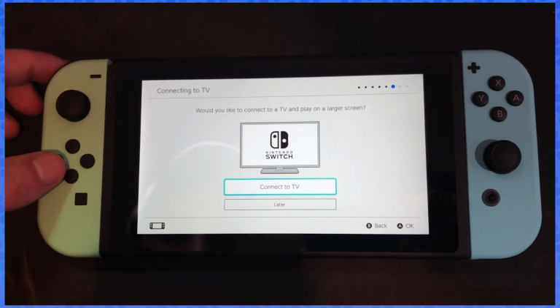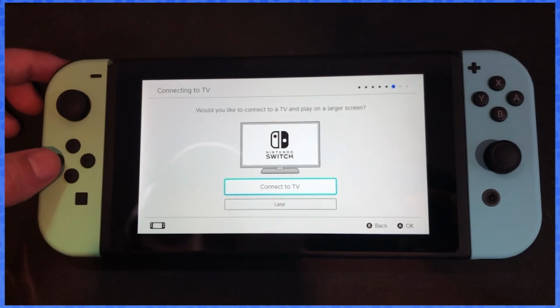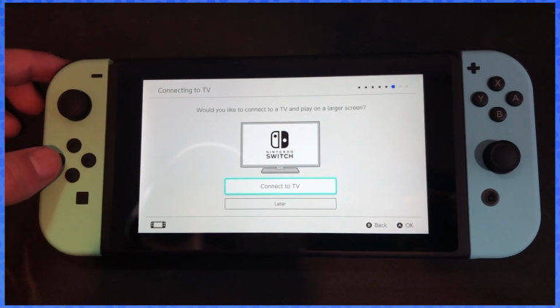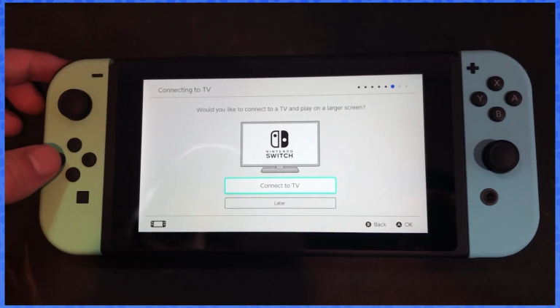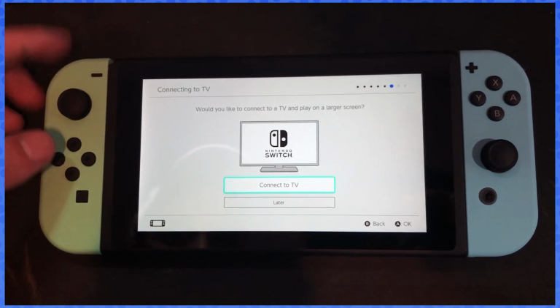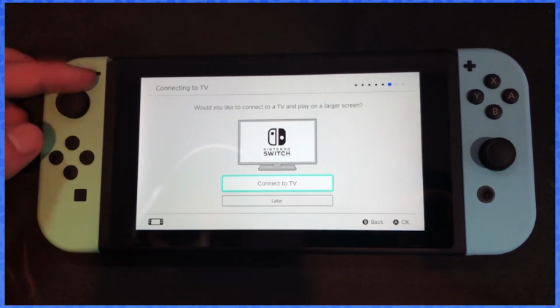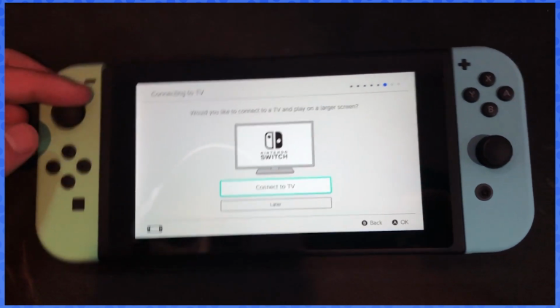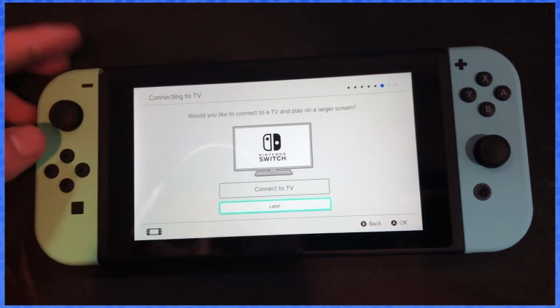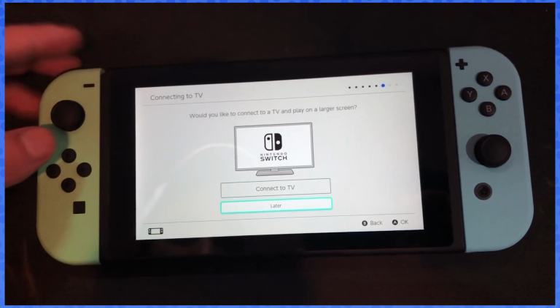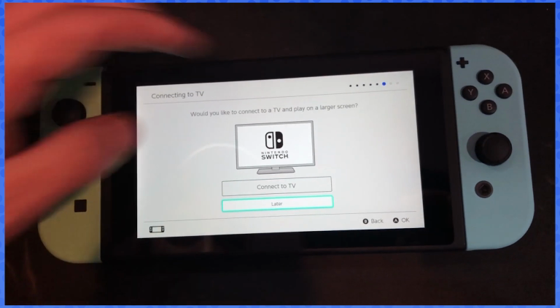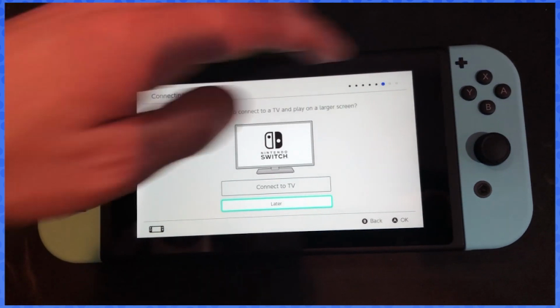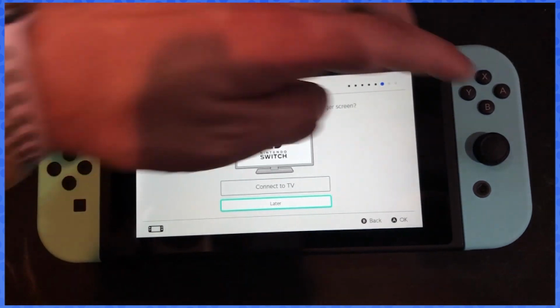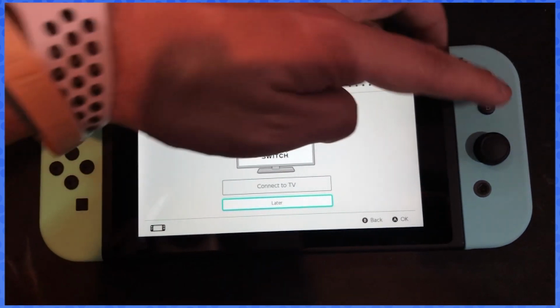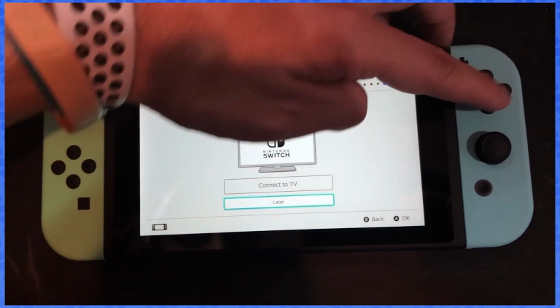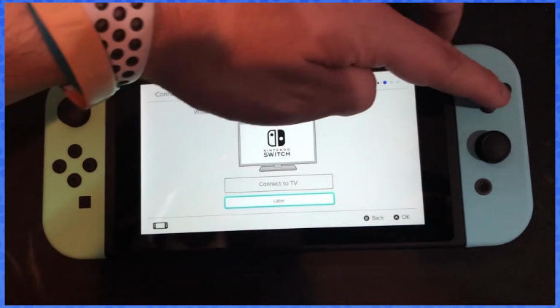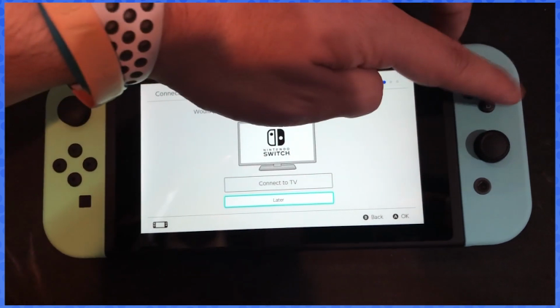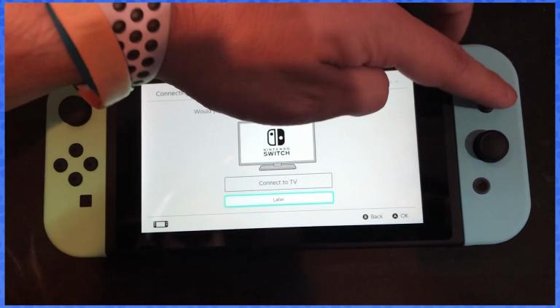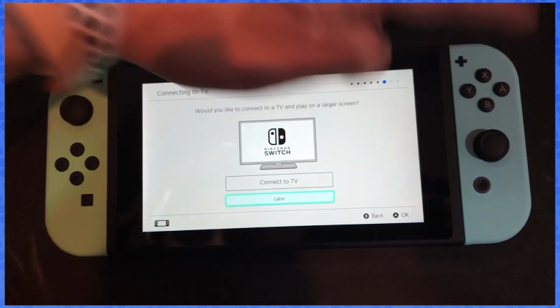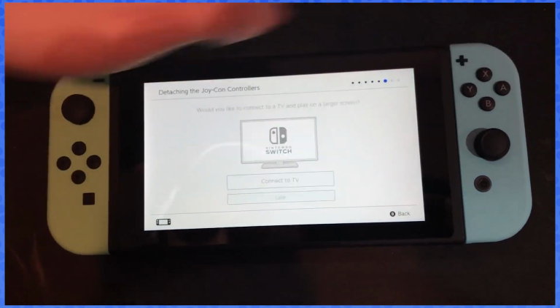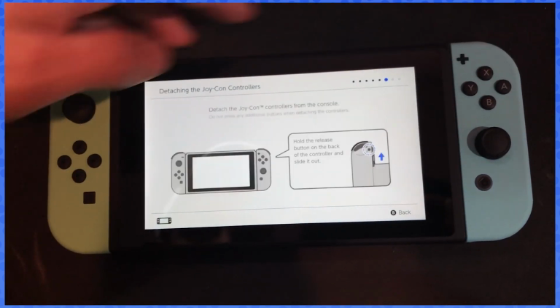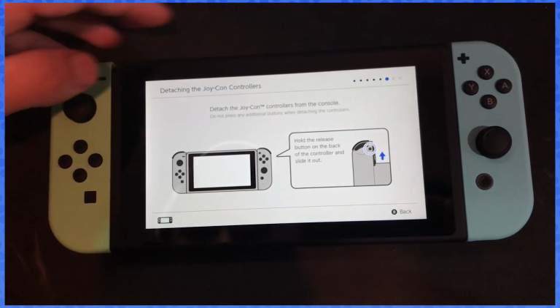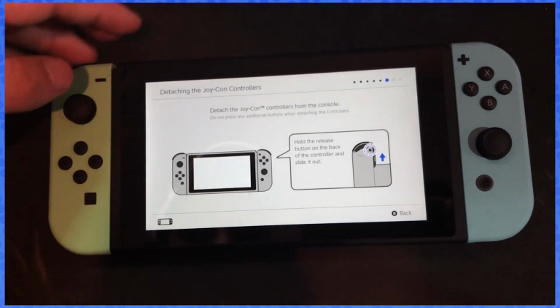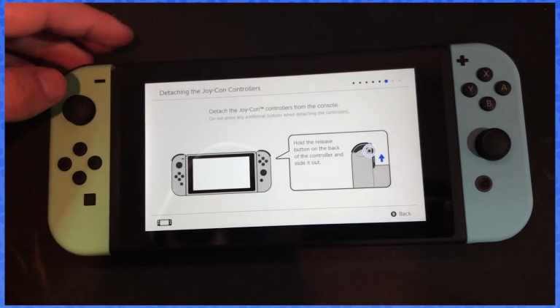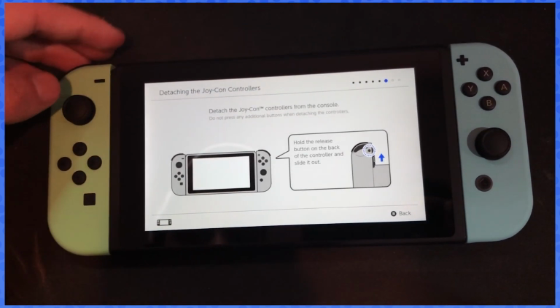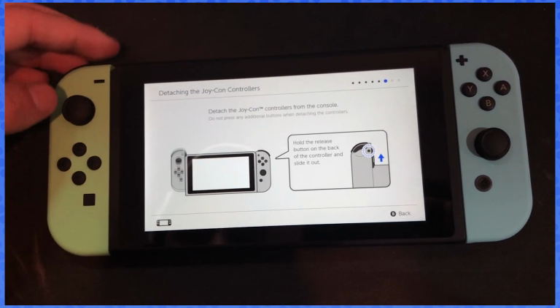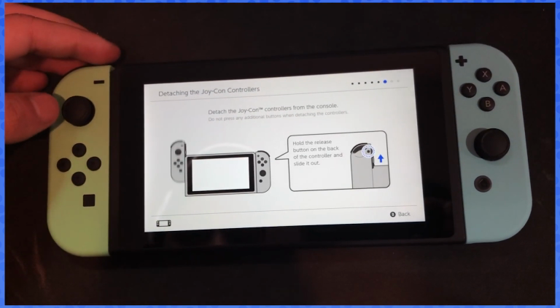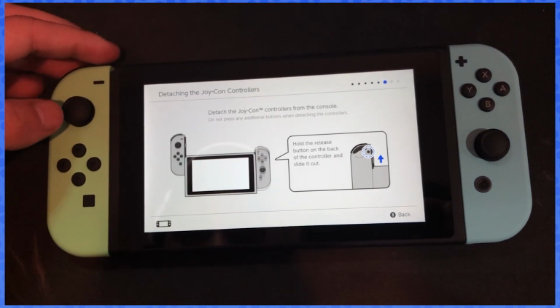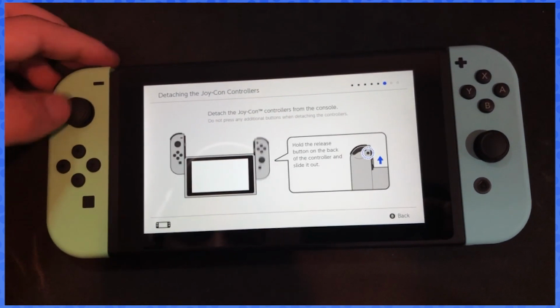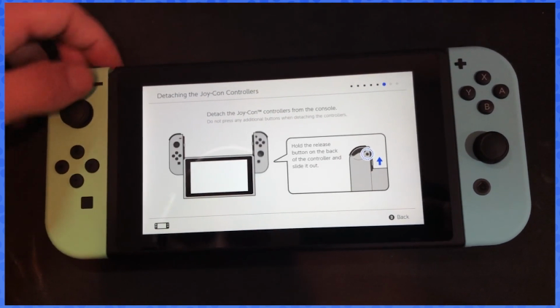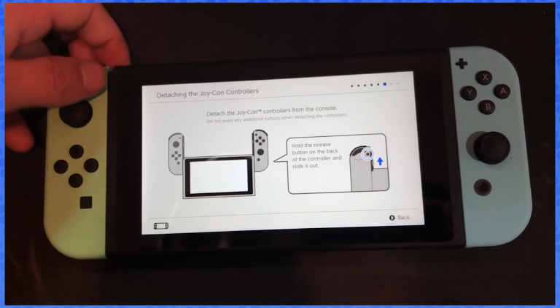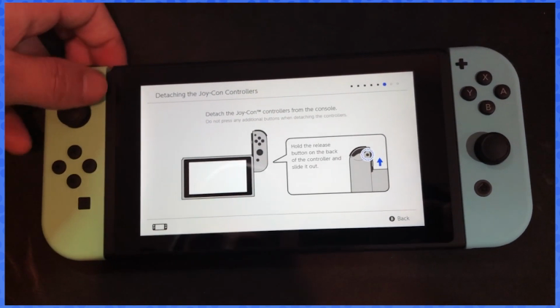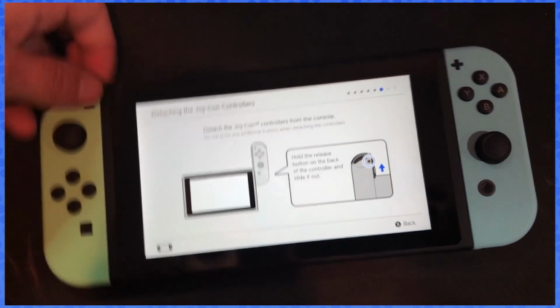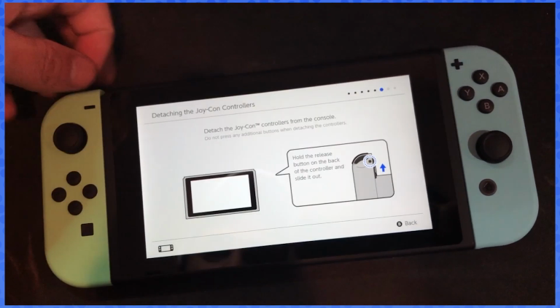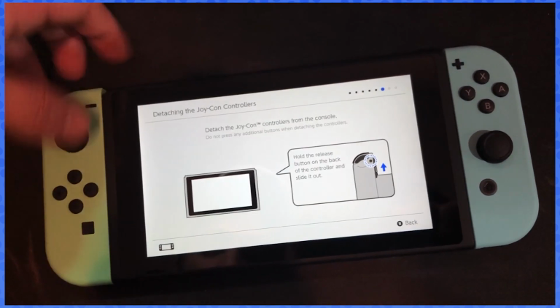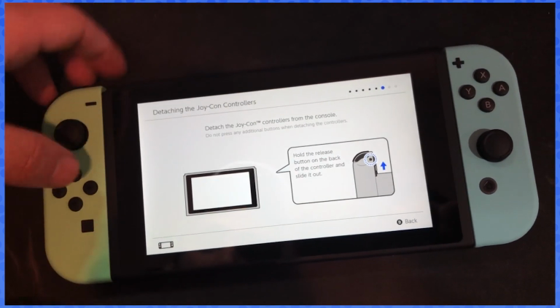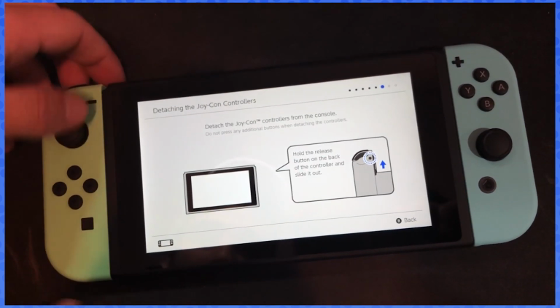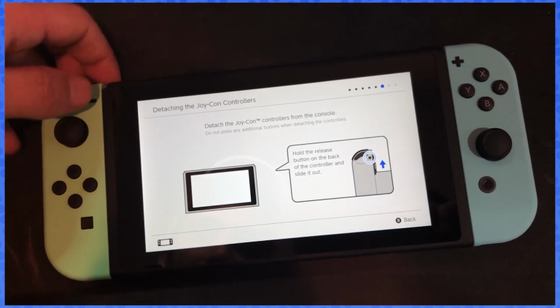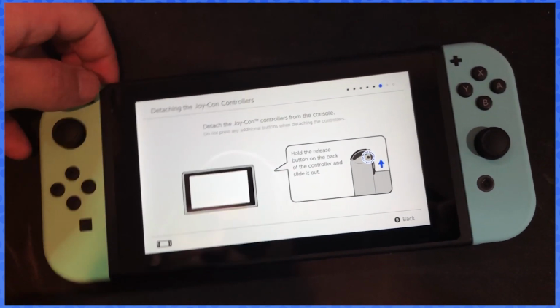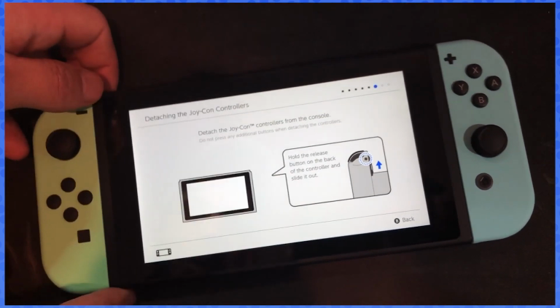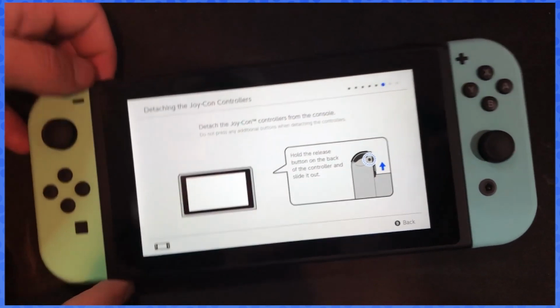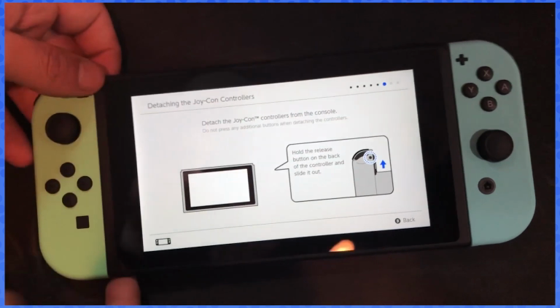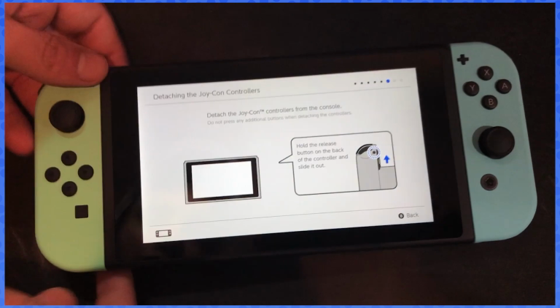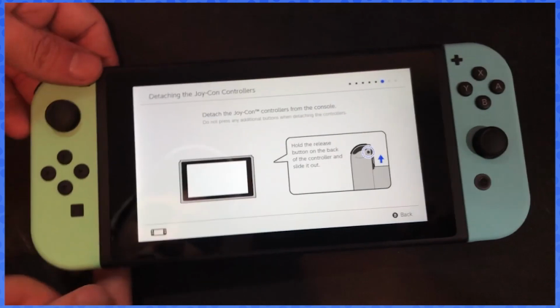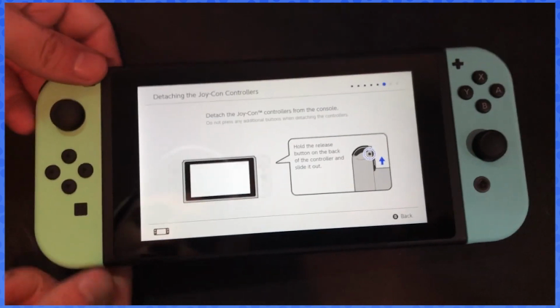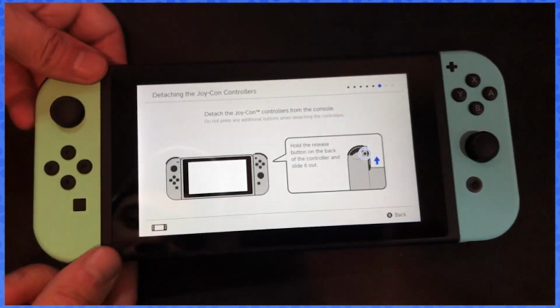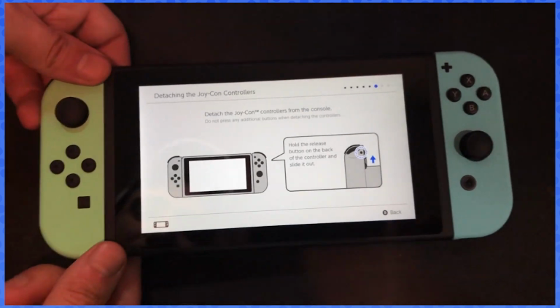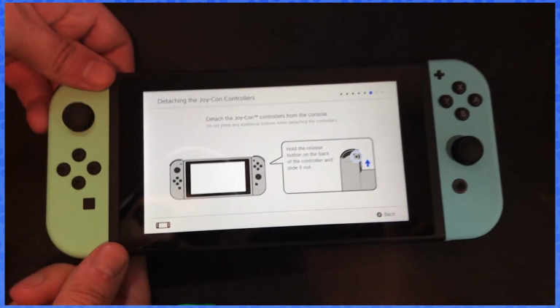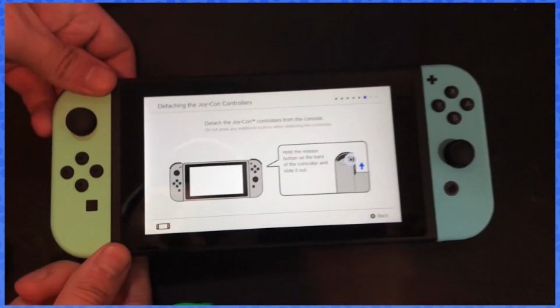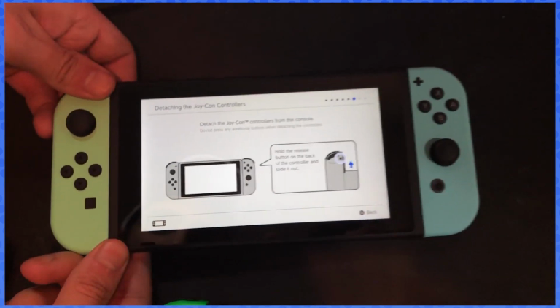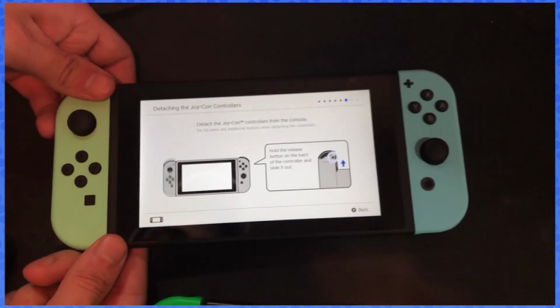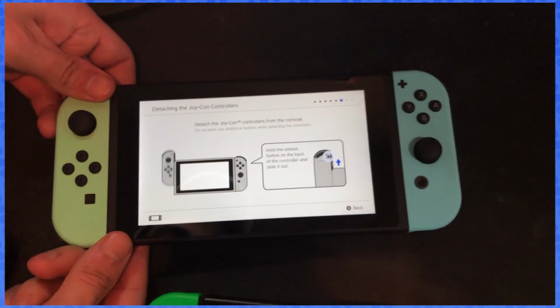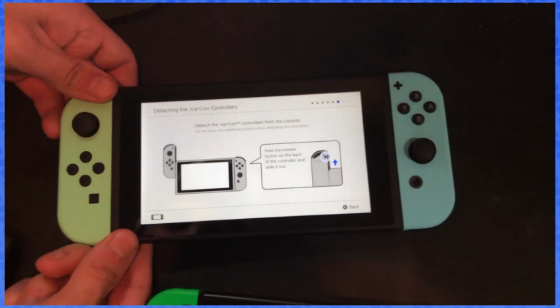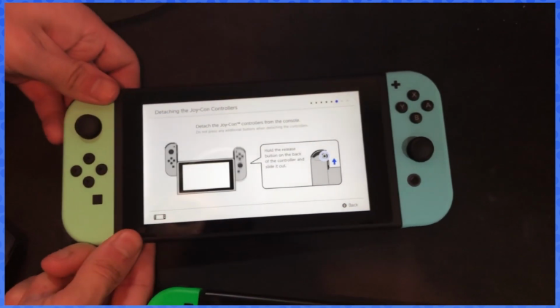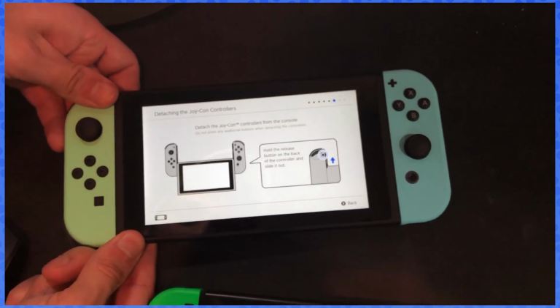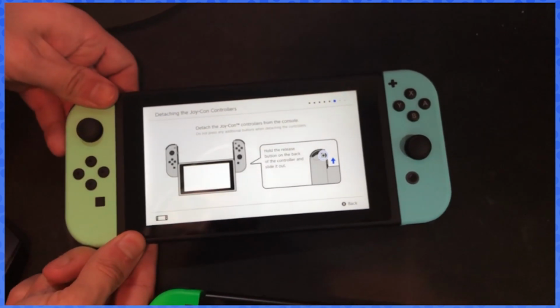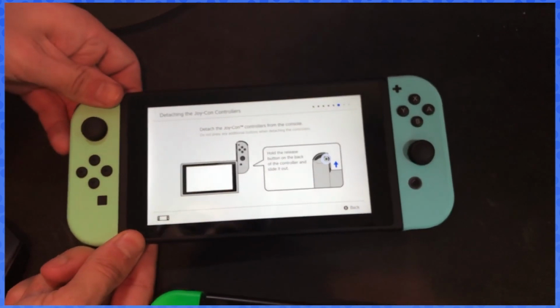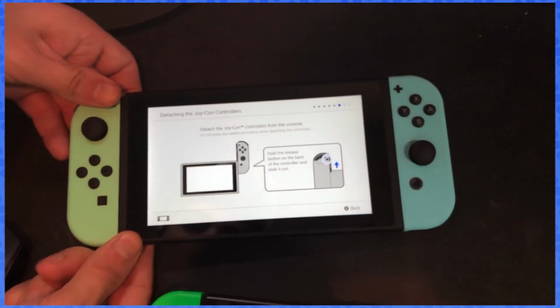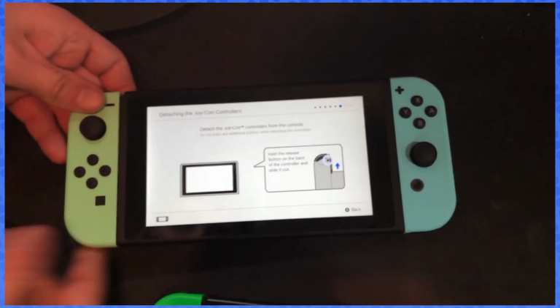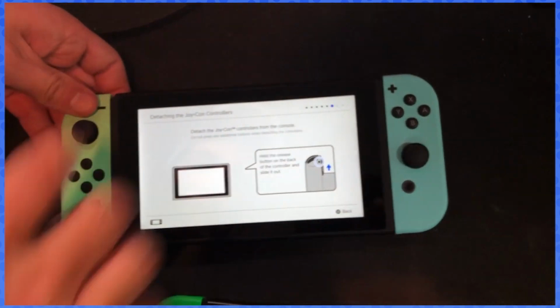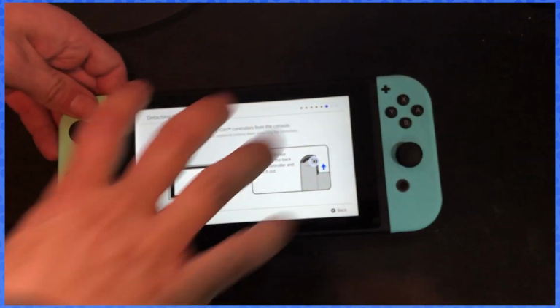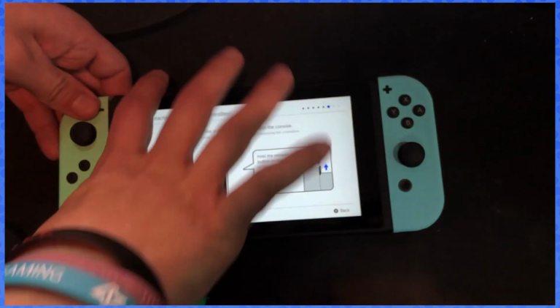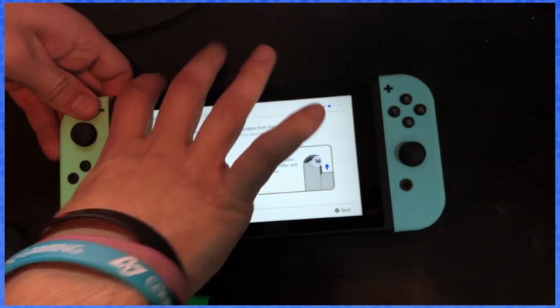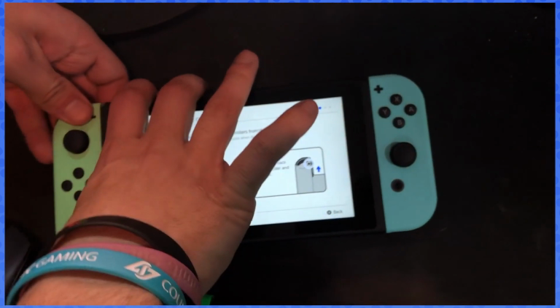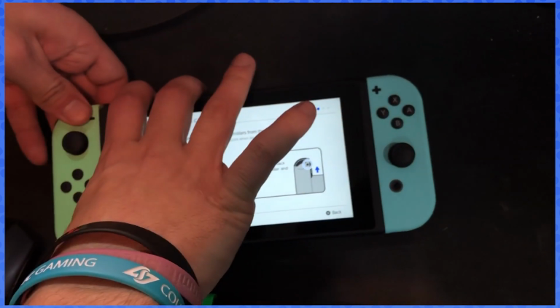We're not gonna connect to a TV because that's not important right now. We do have to unfortunately do our Joy-Con setup.